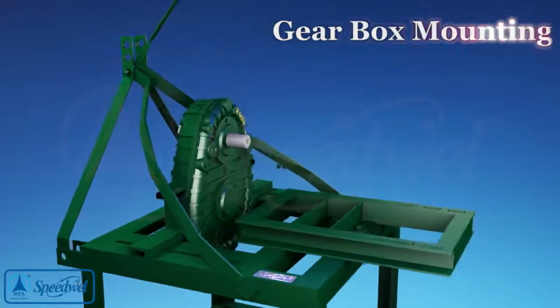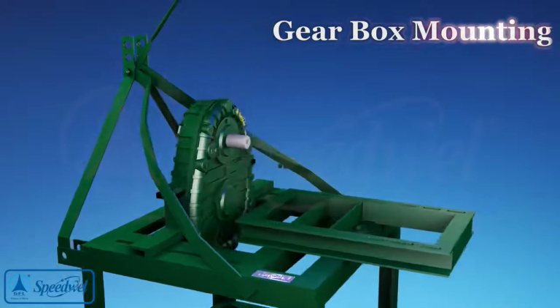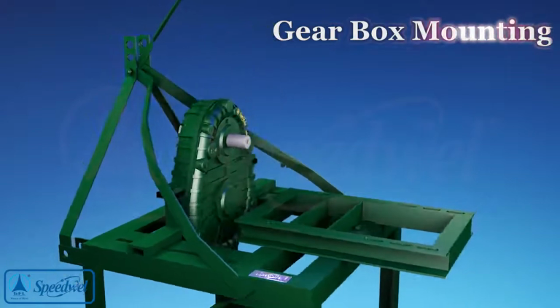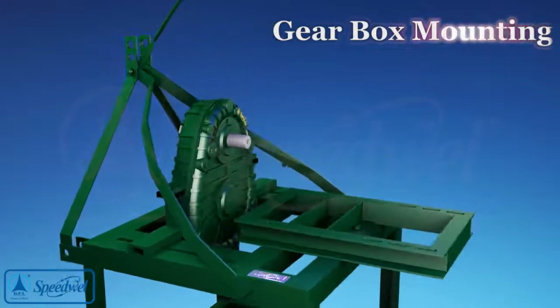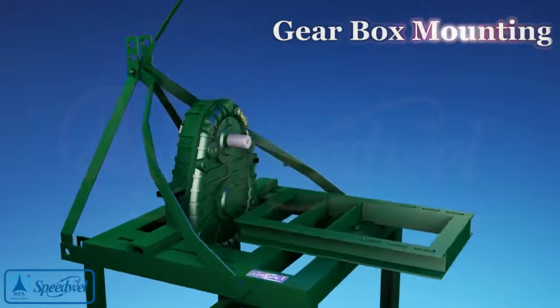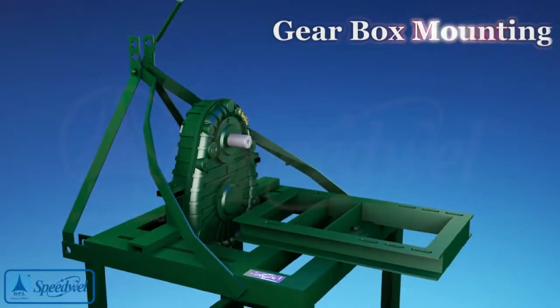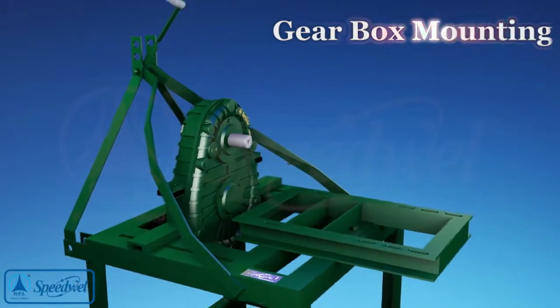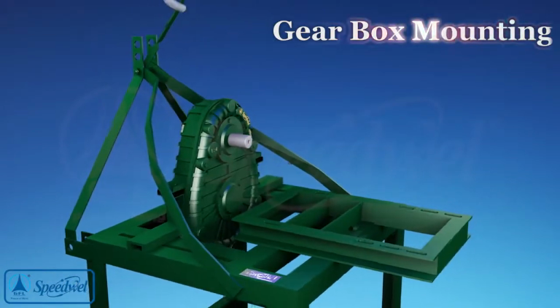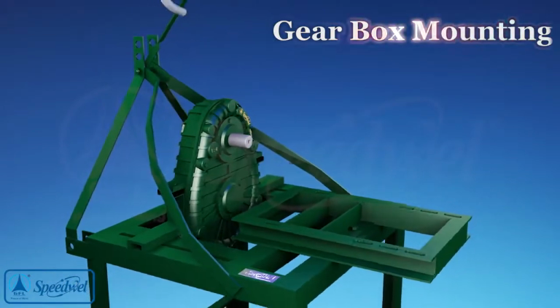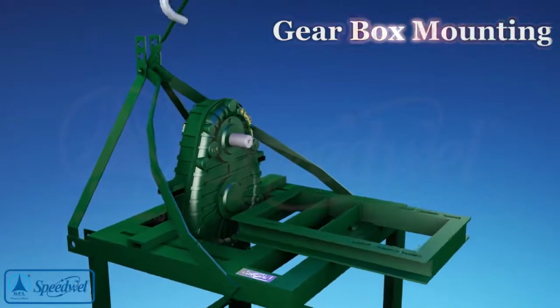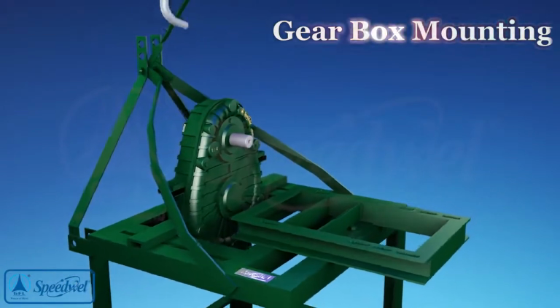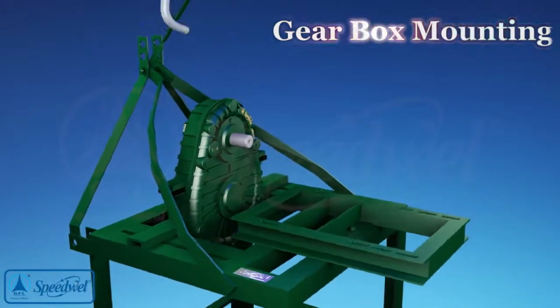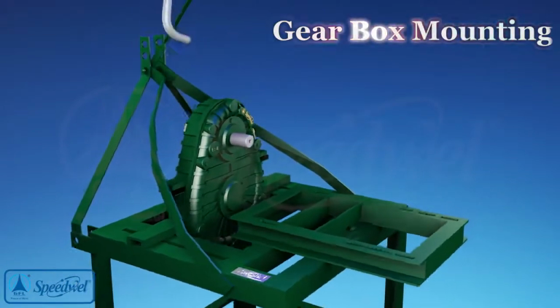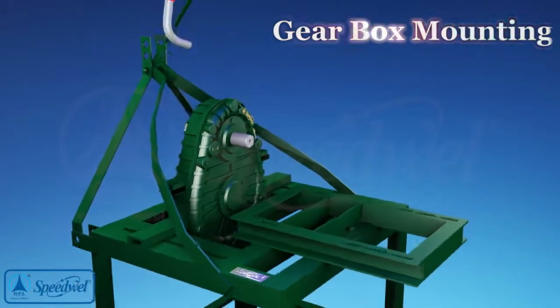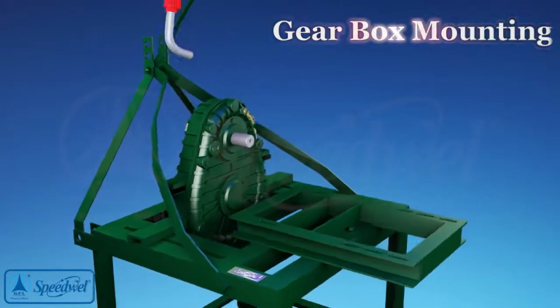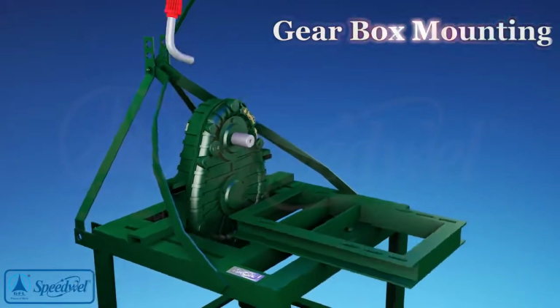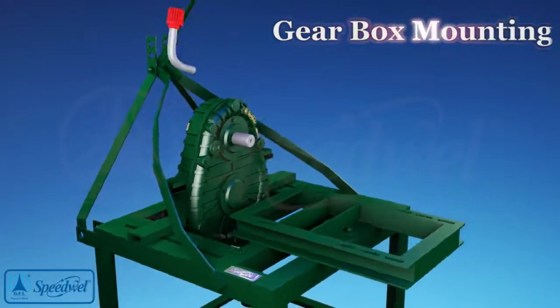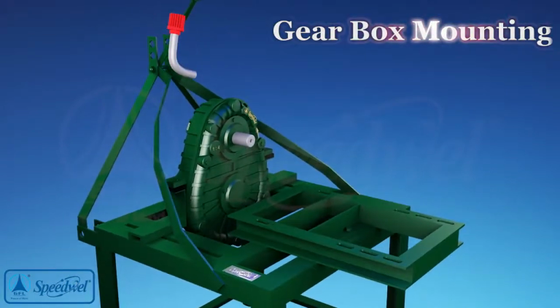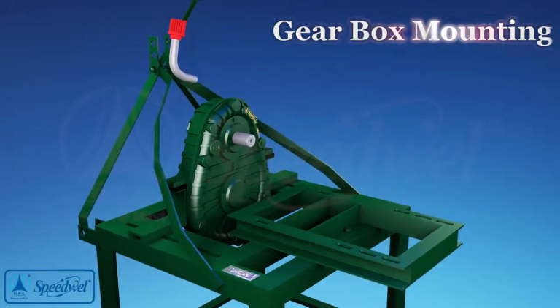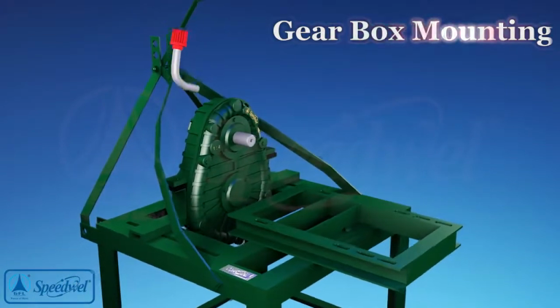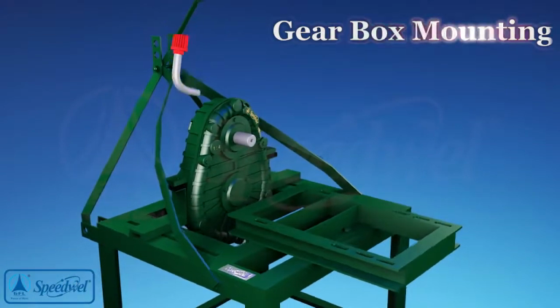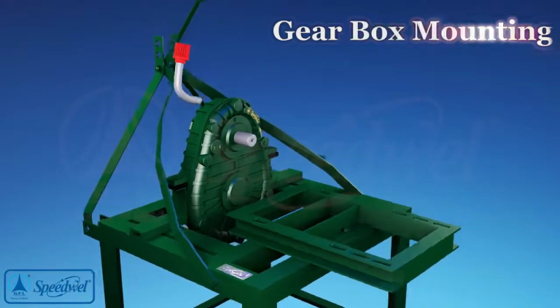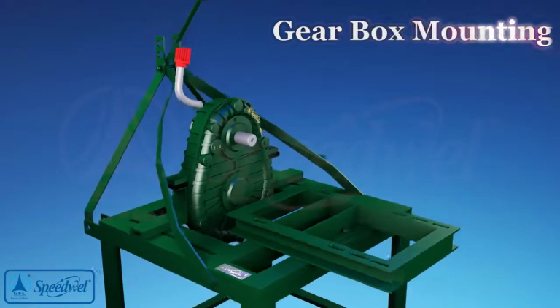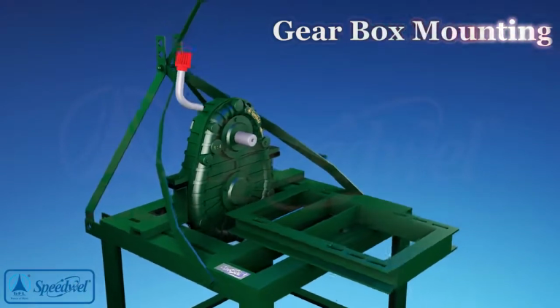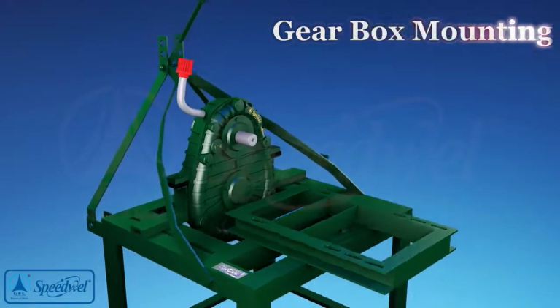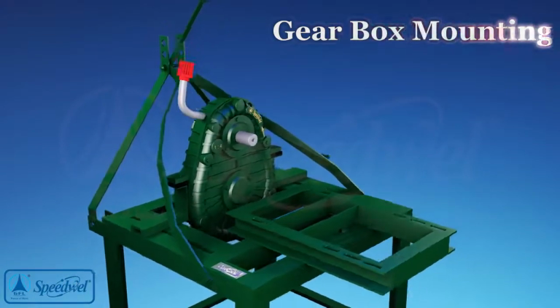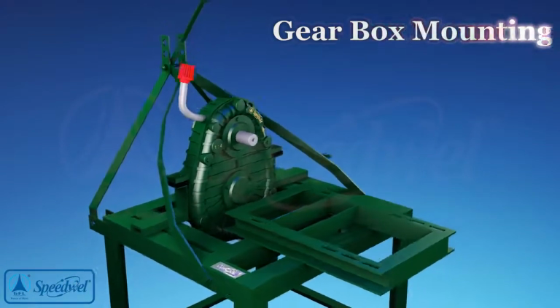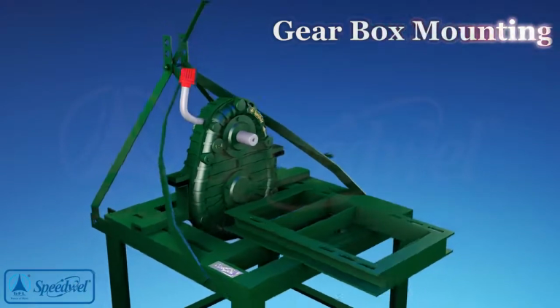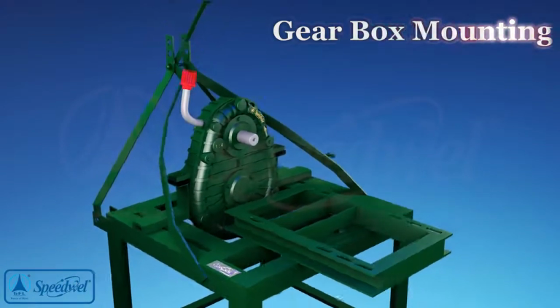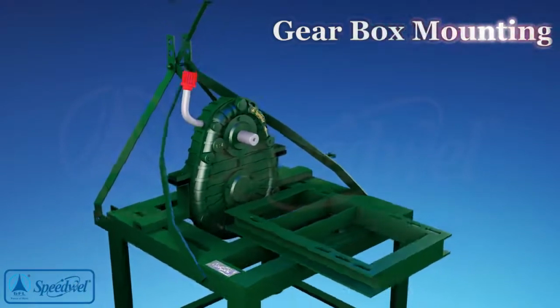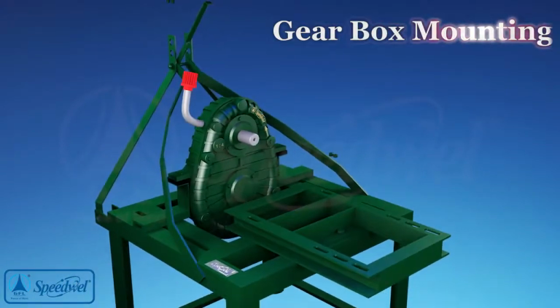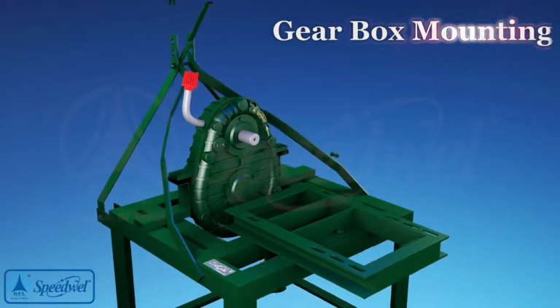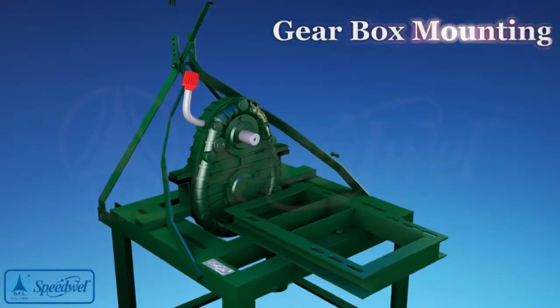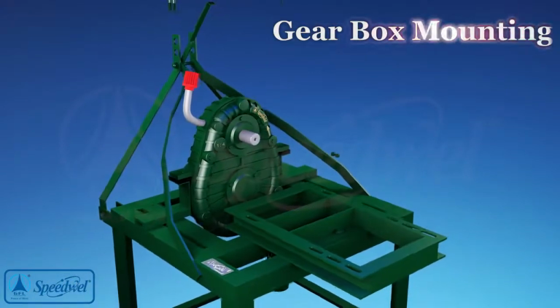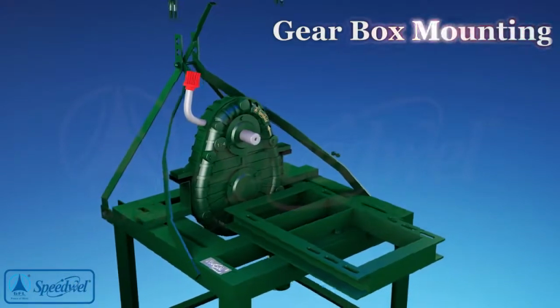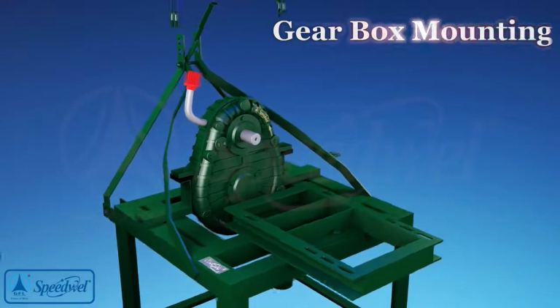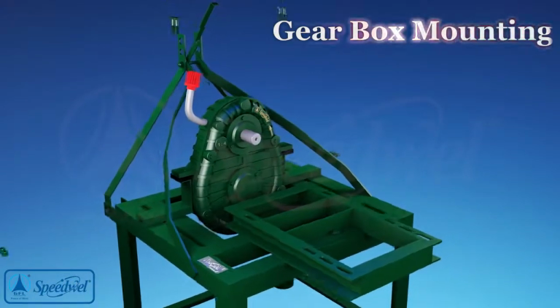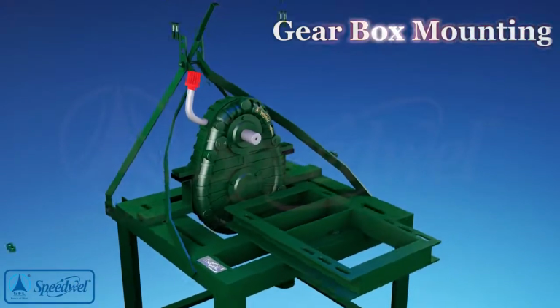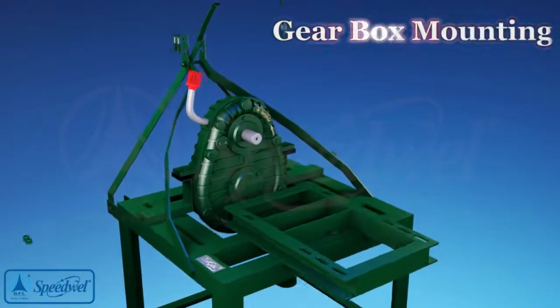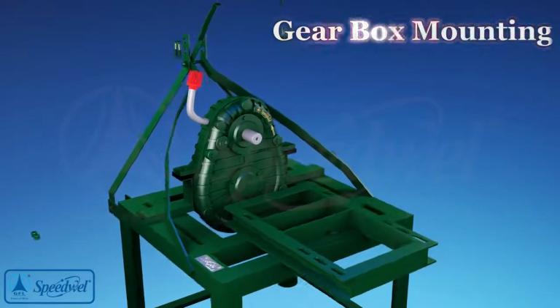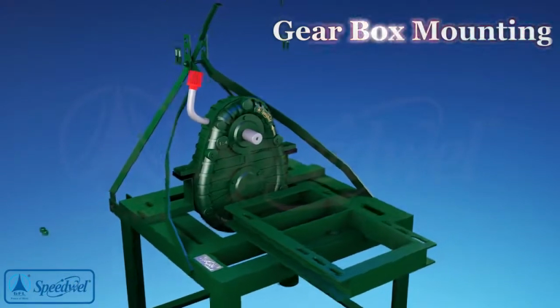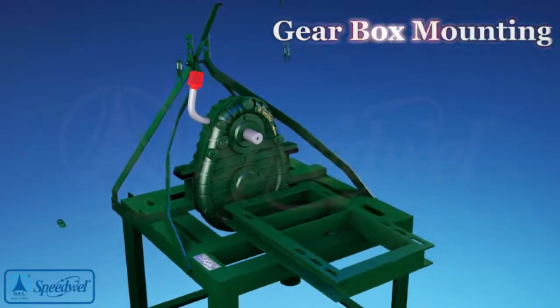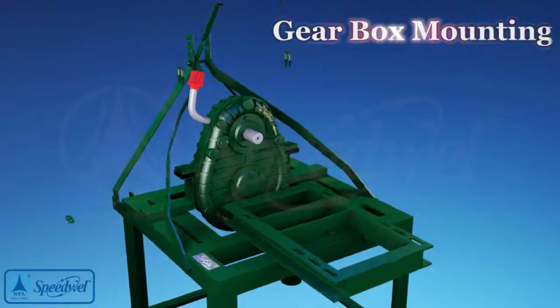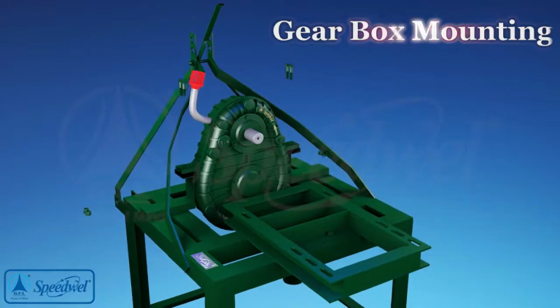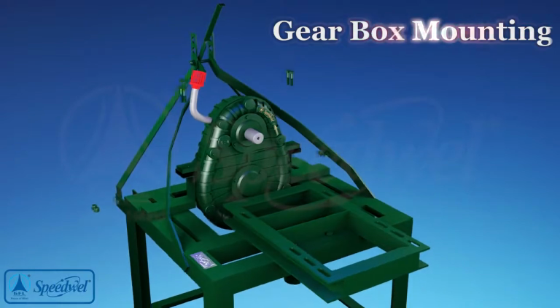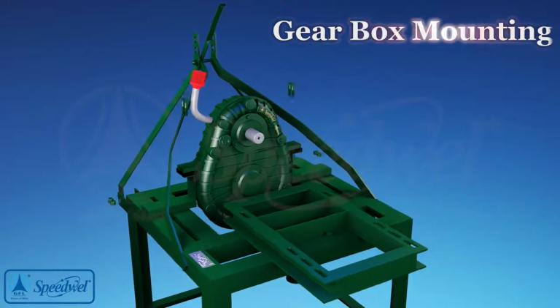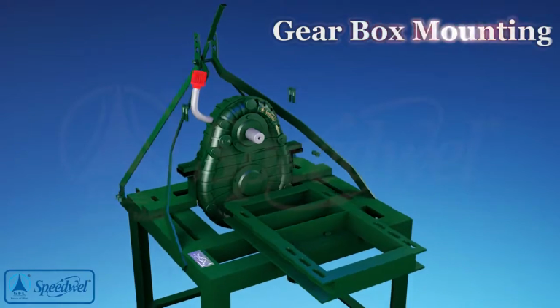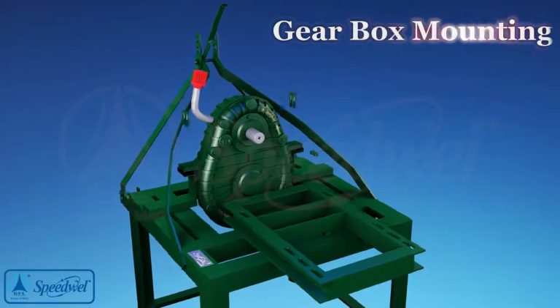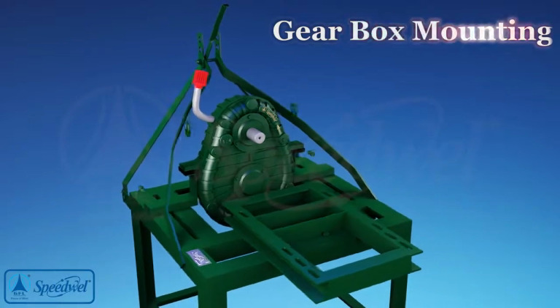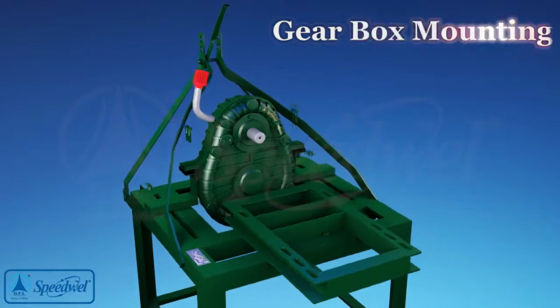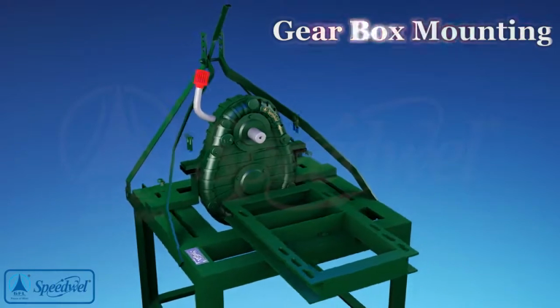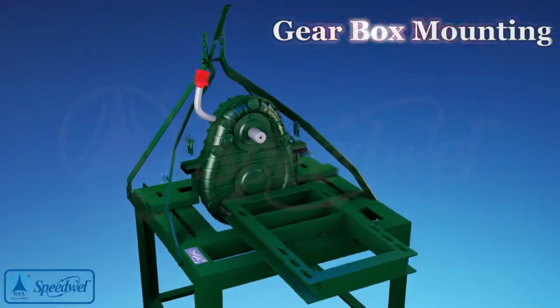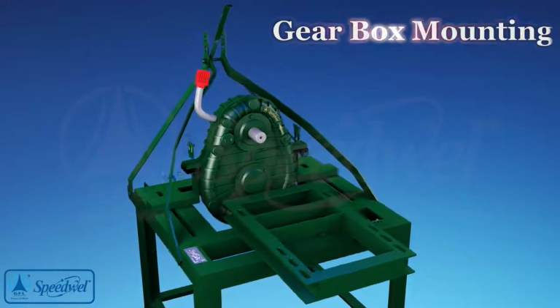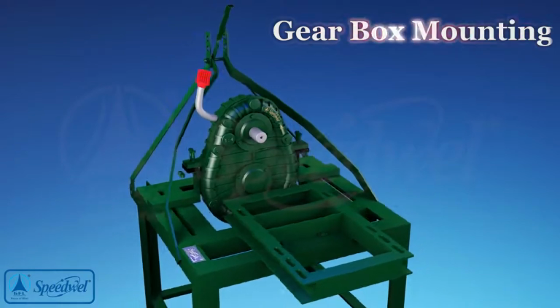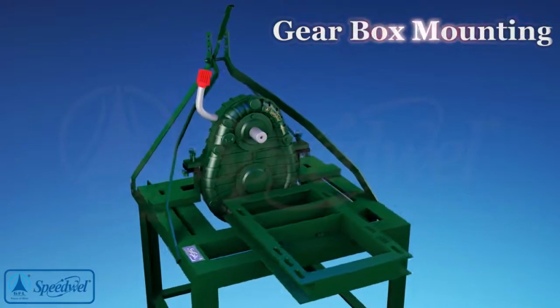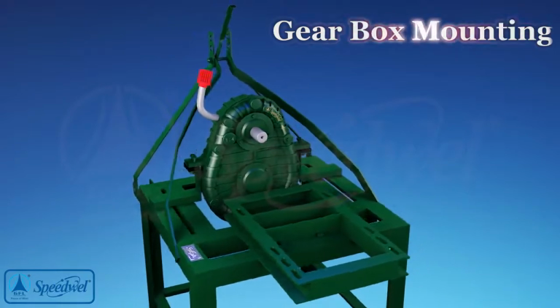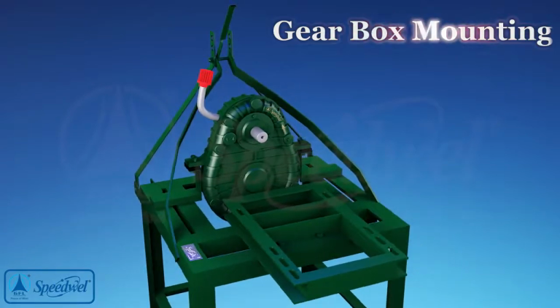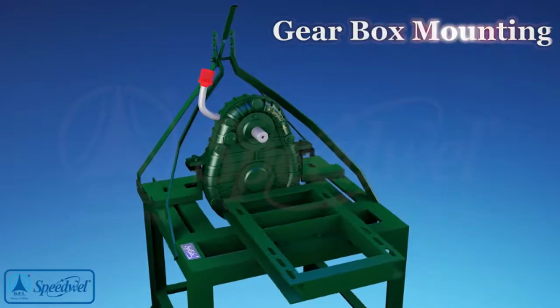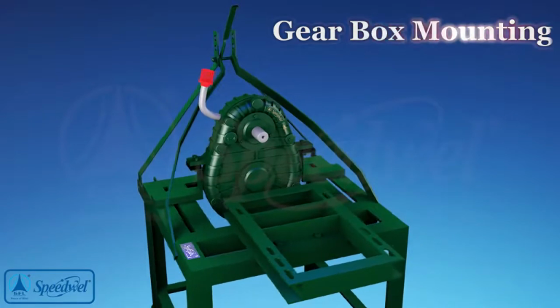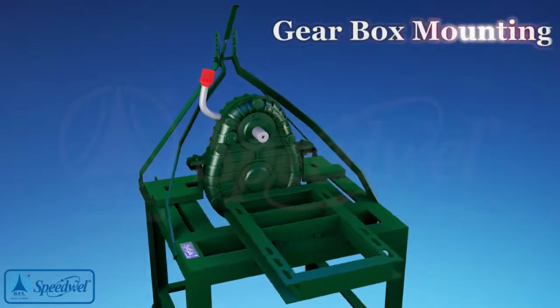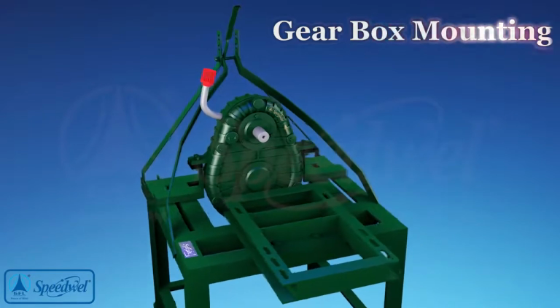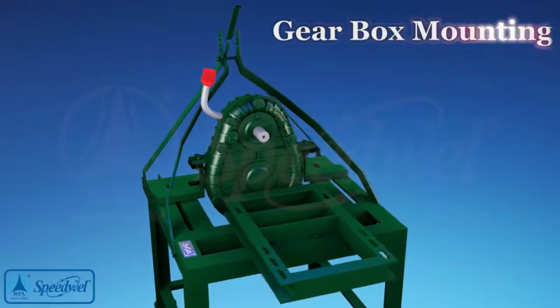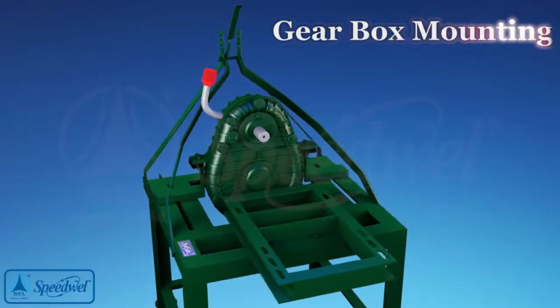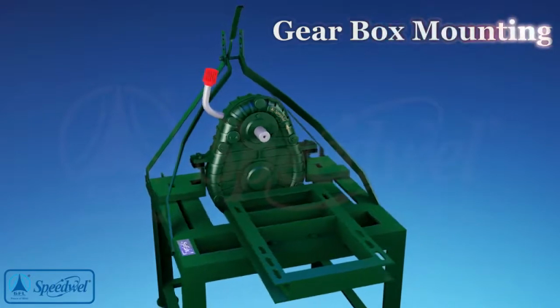Fix the gearbox with four bolts and keep it loose. Fix the air breather provided in the accessories kit.